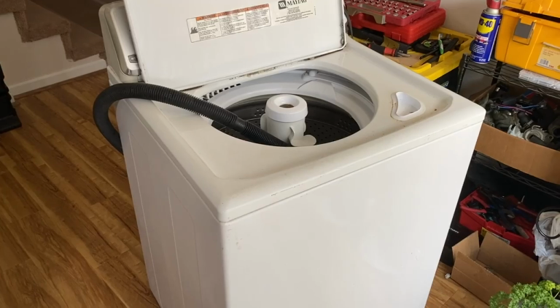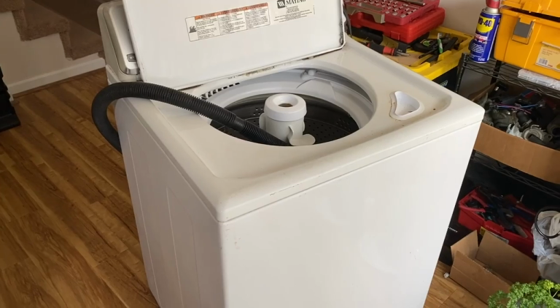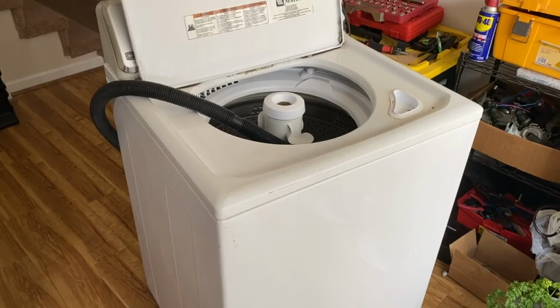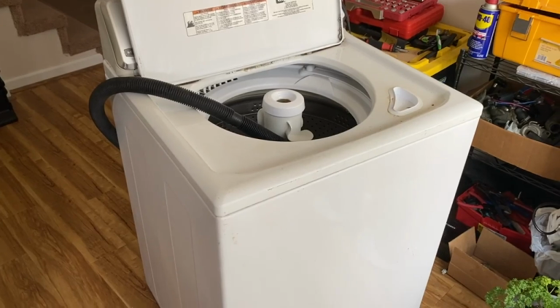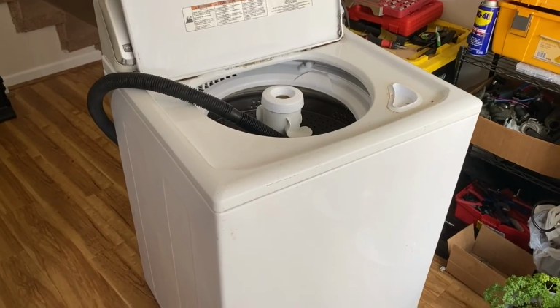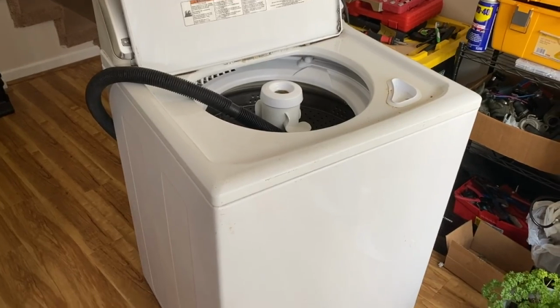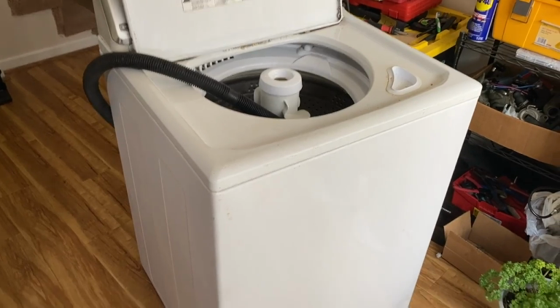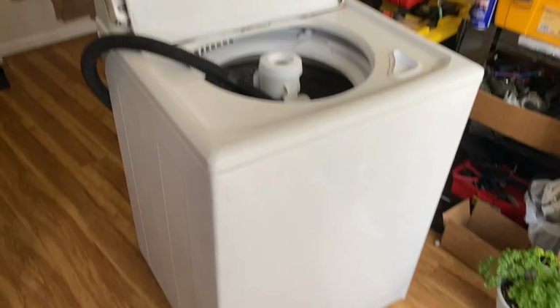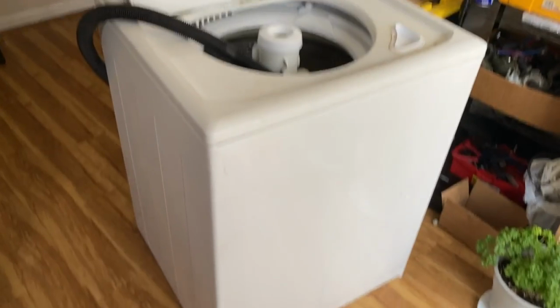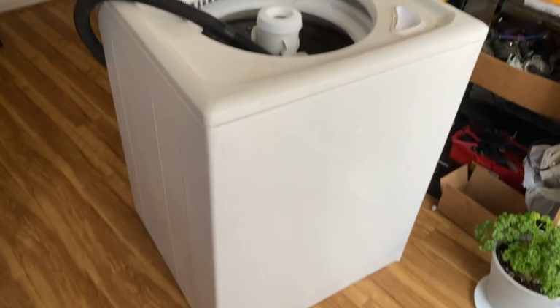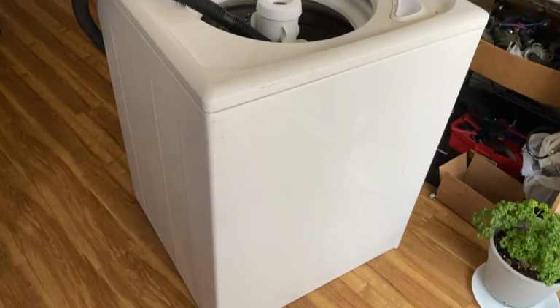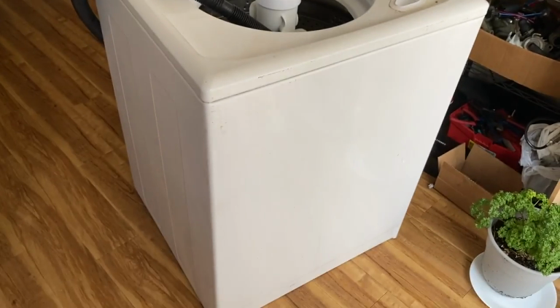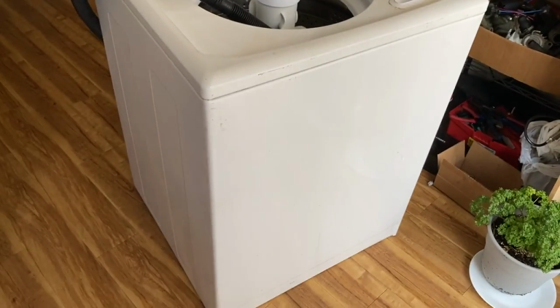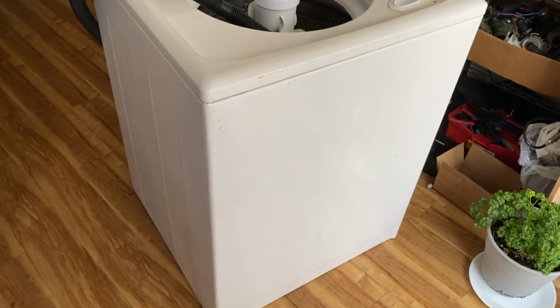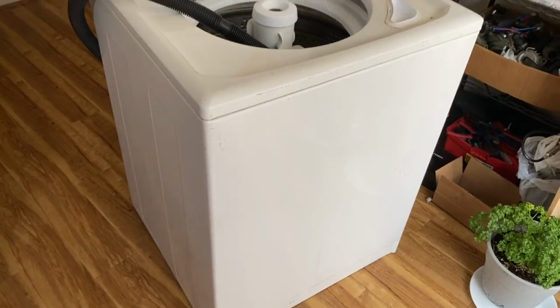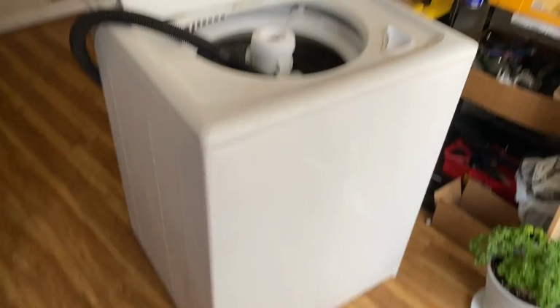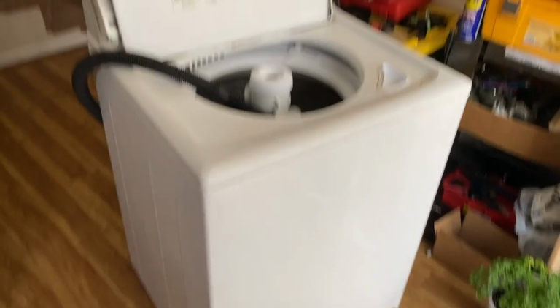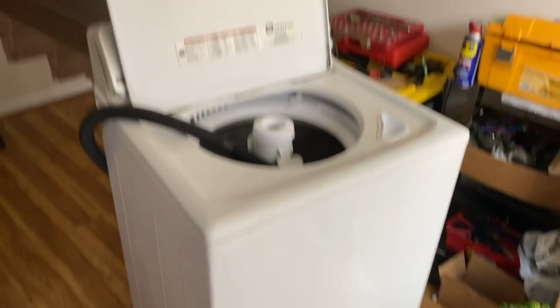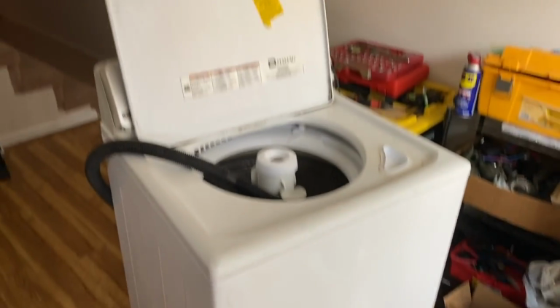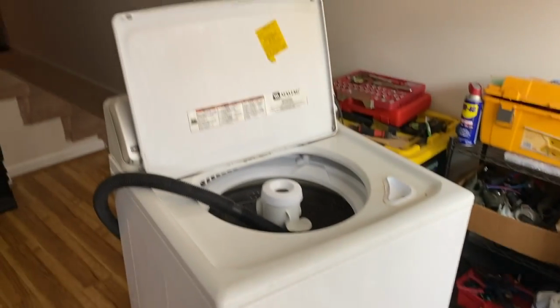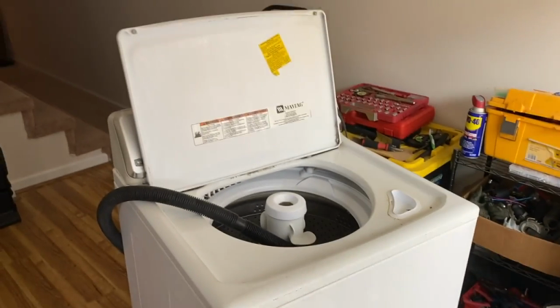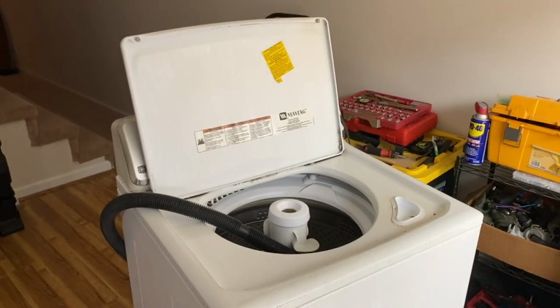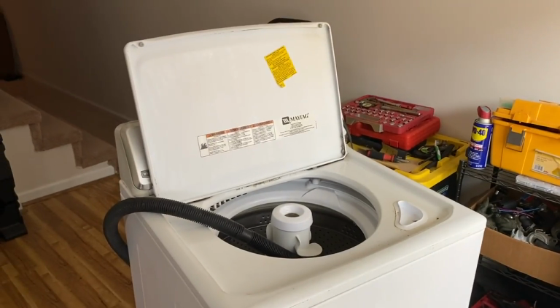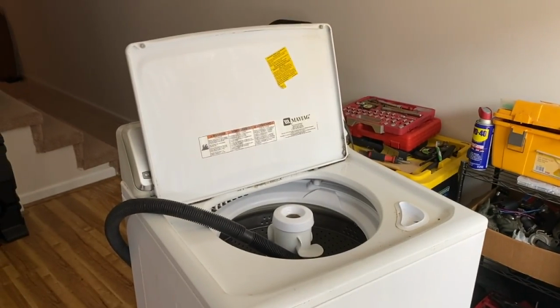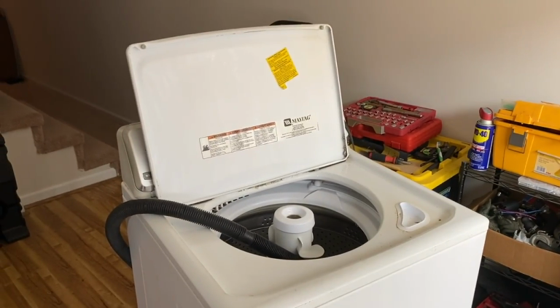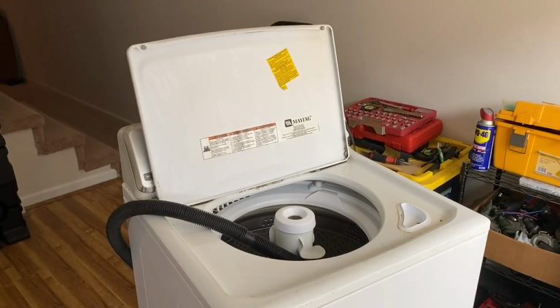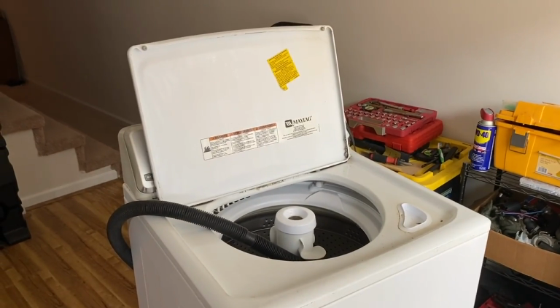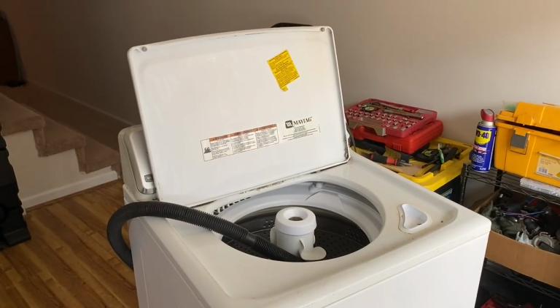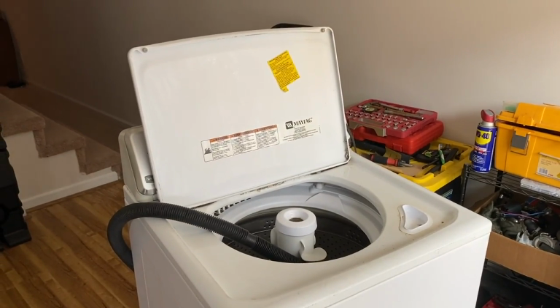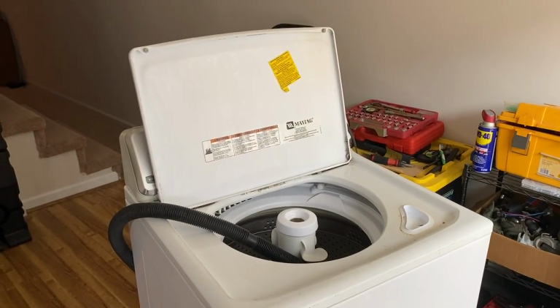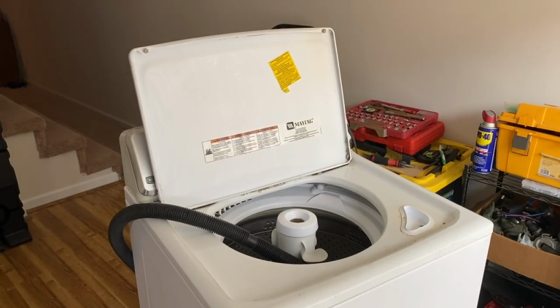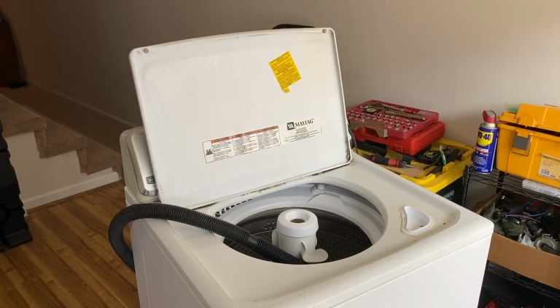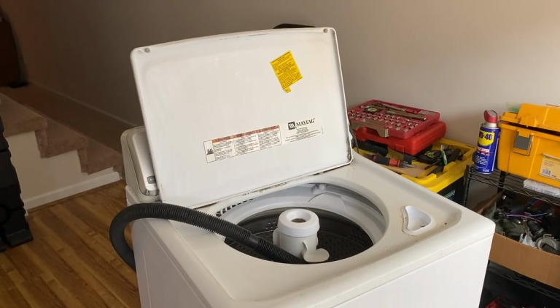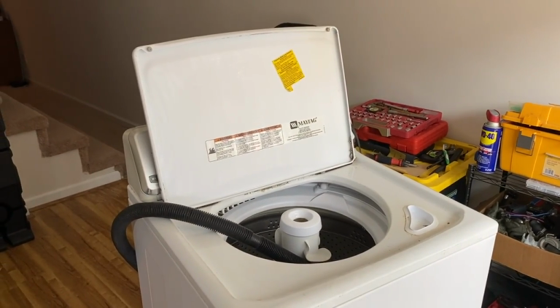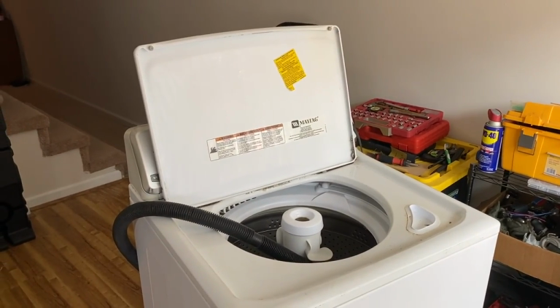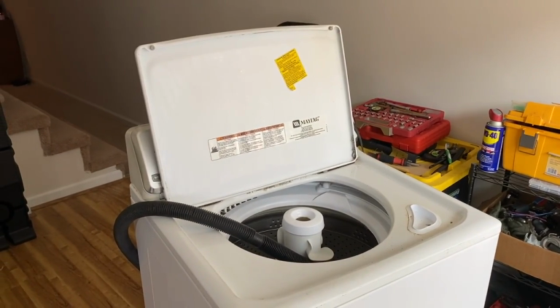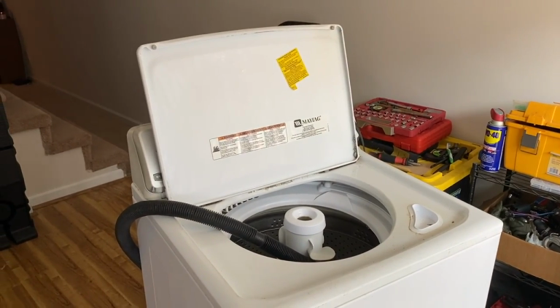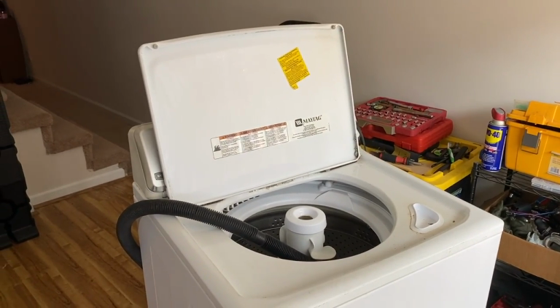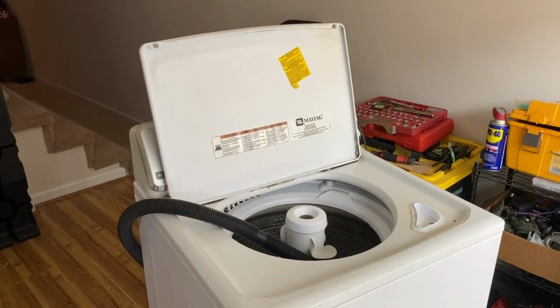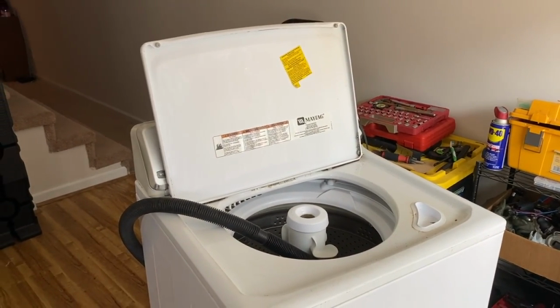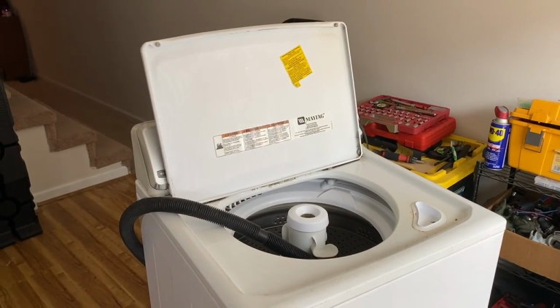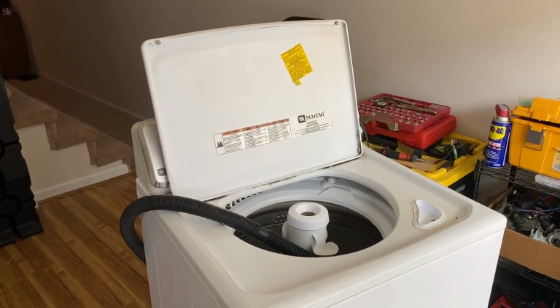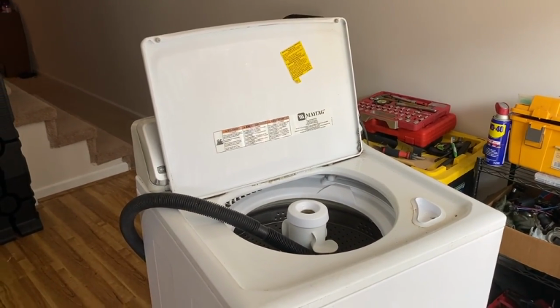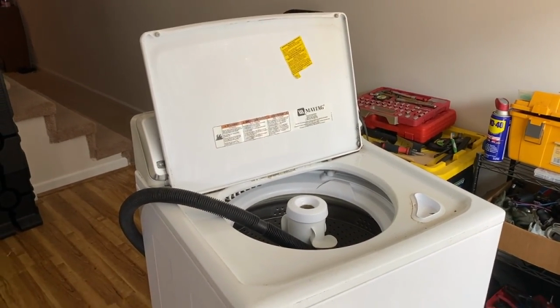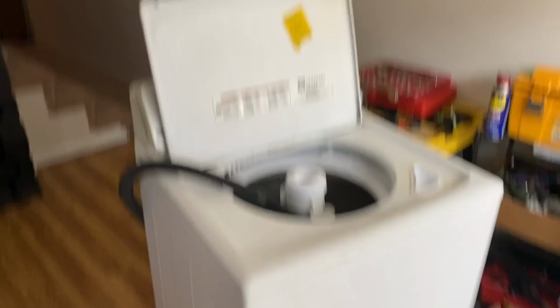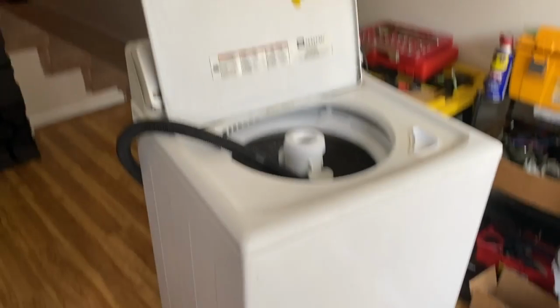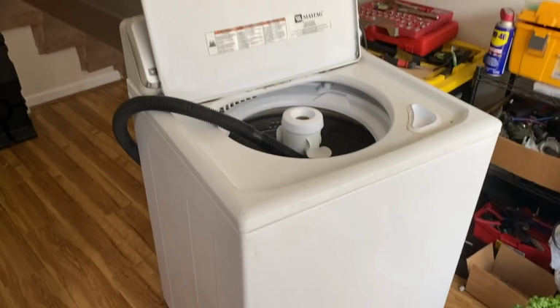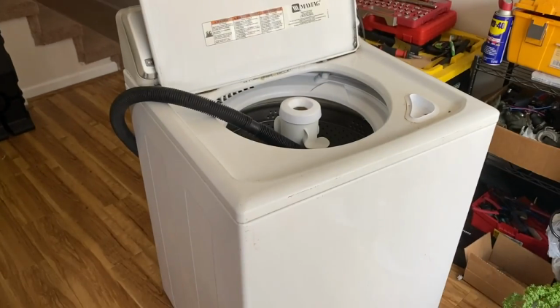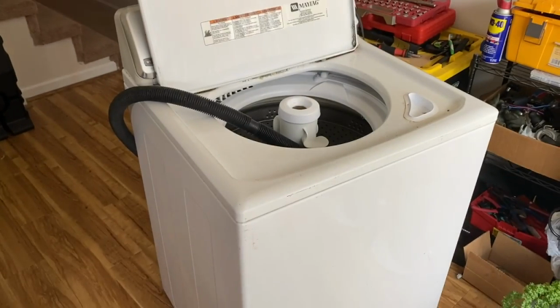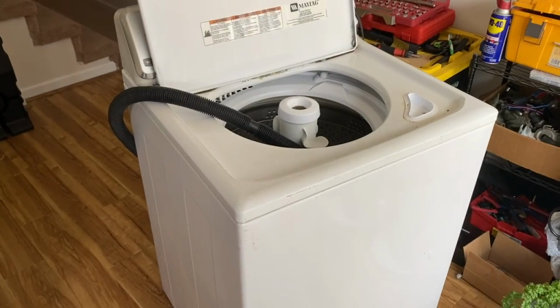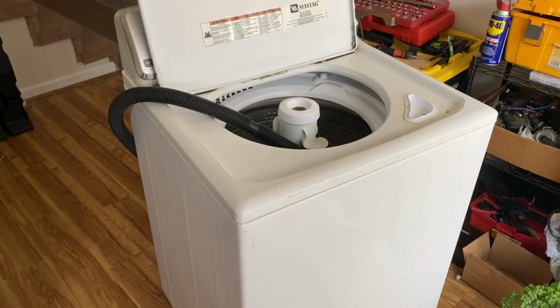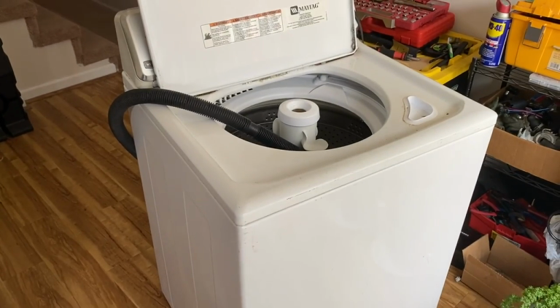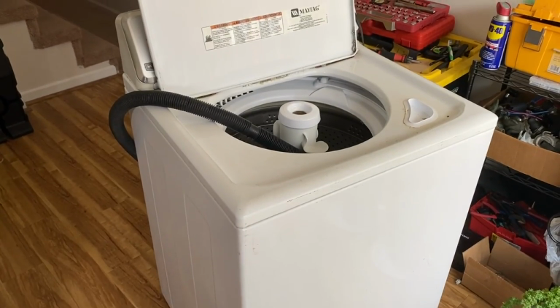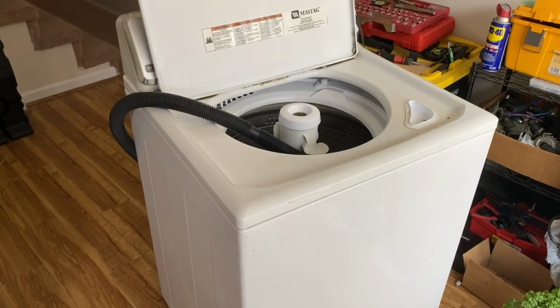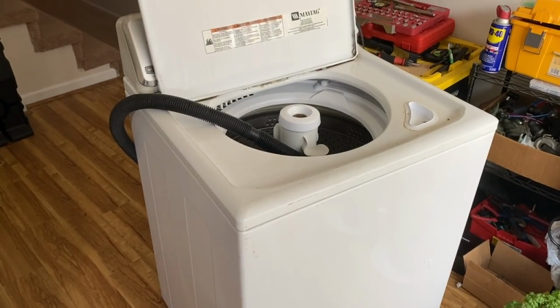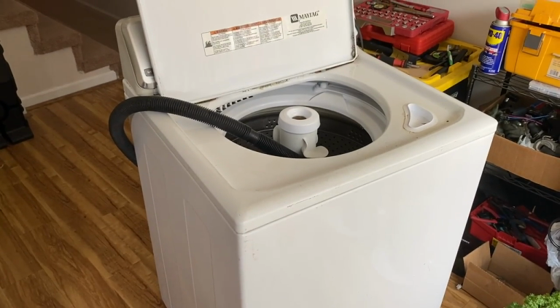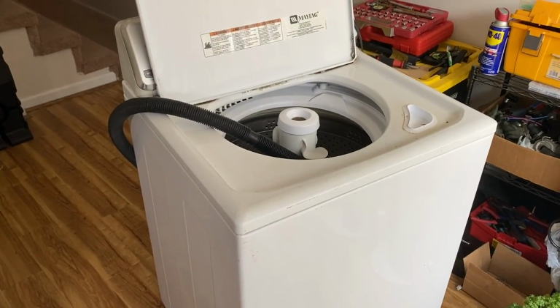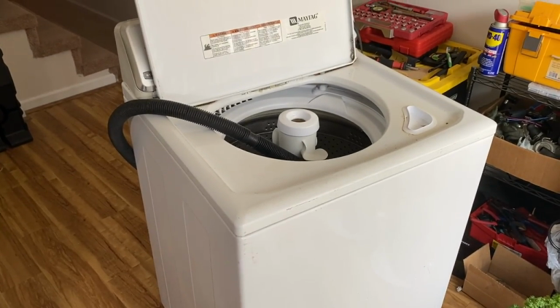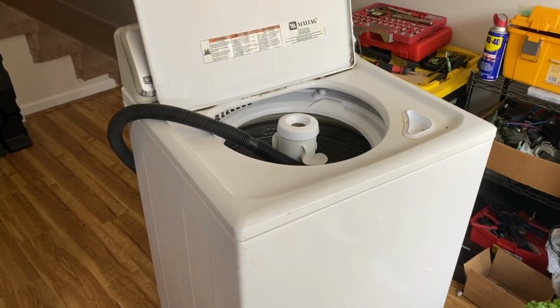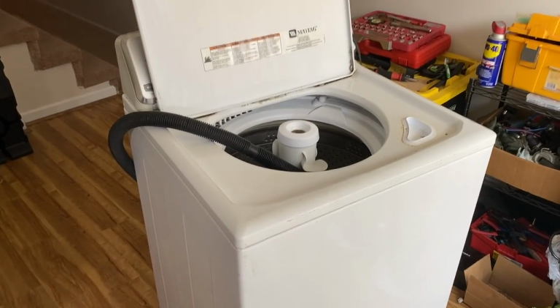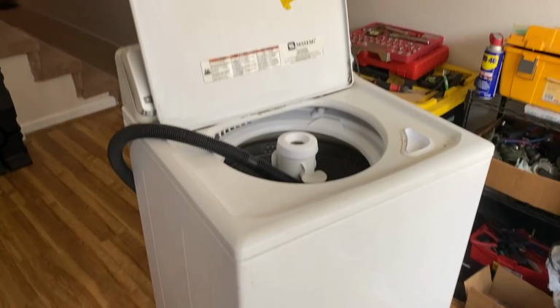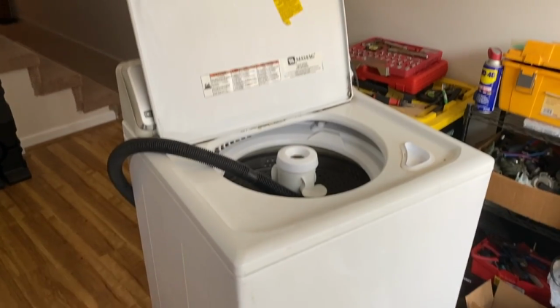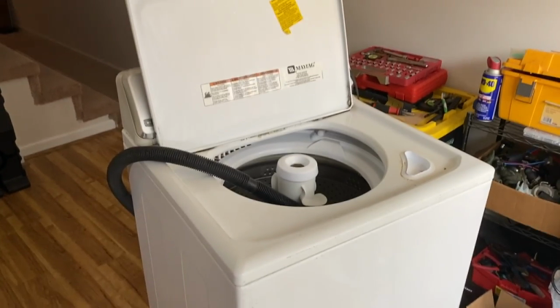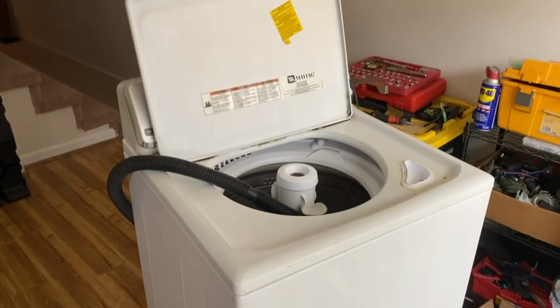Welcome back, guys. Look what I found. It was free — it was by a dumpster. Can I fix it? Probably not.